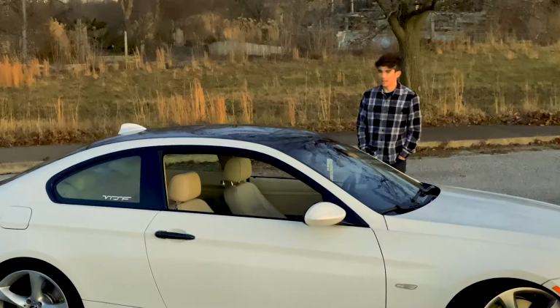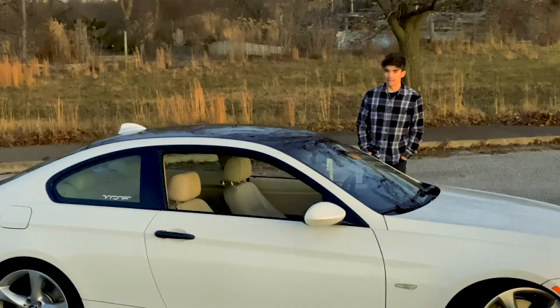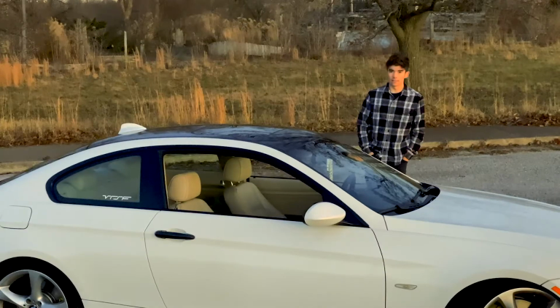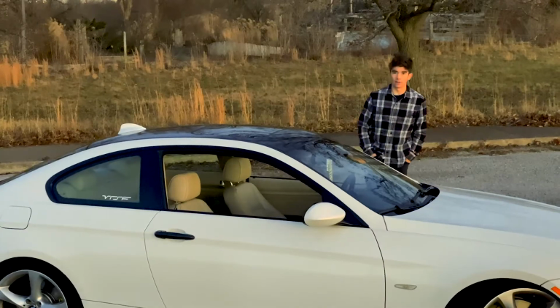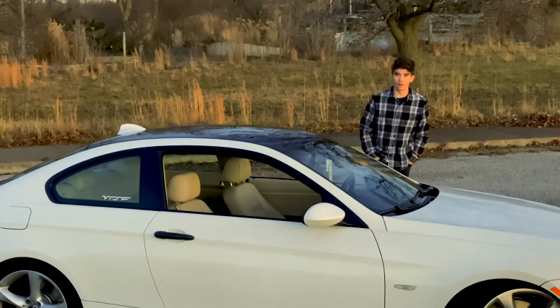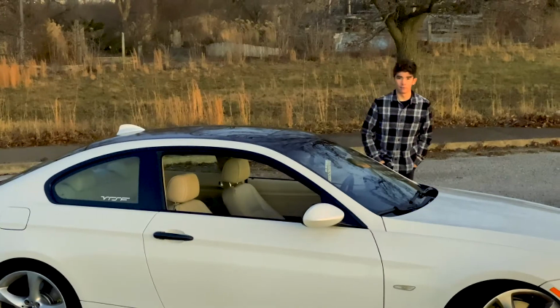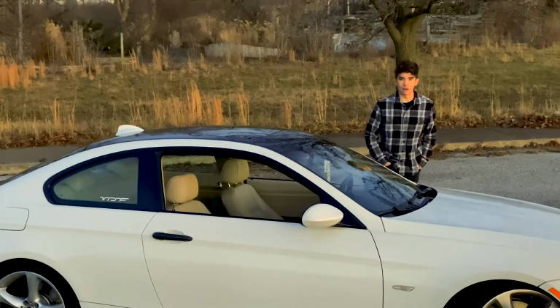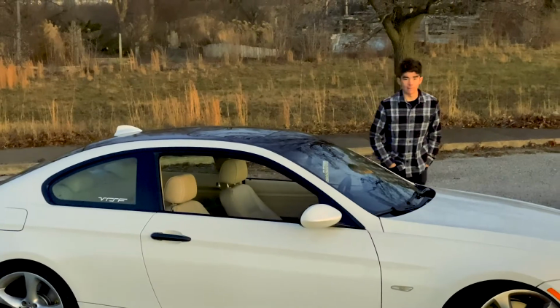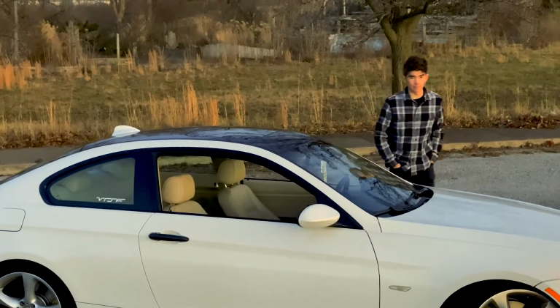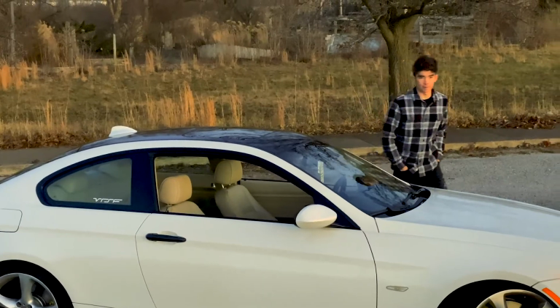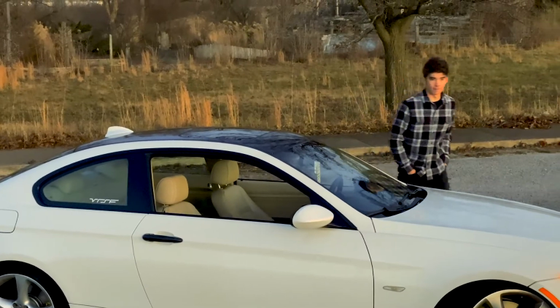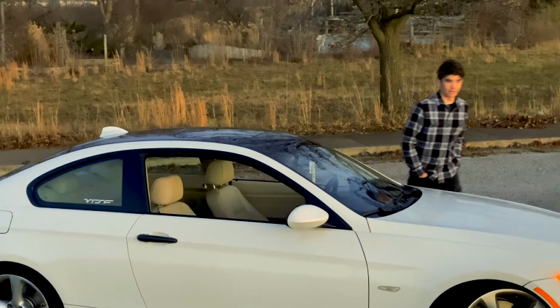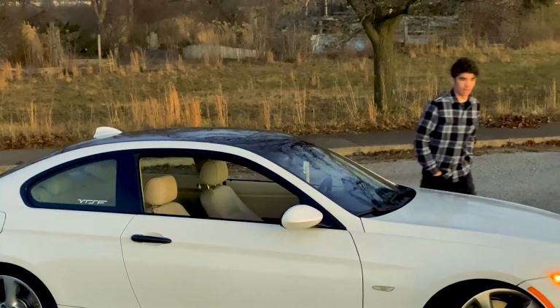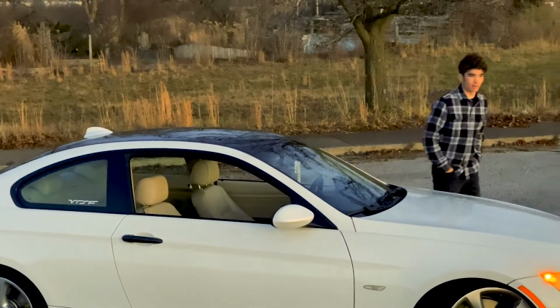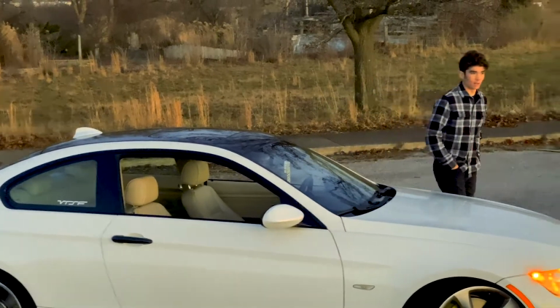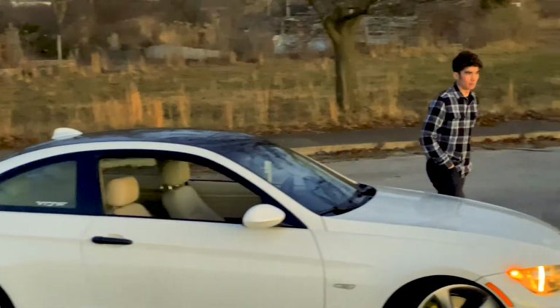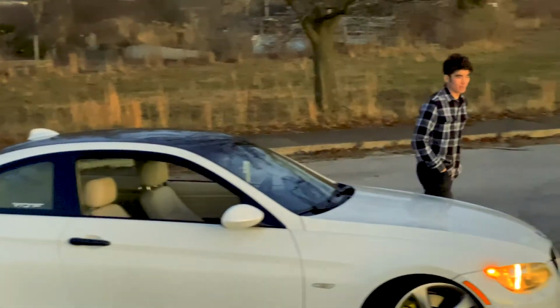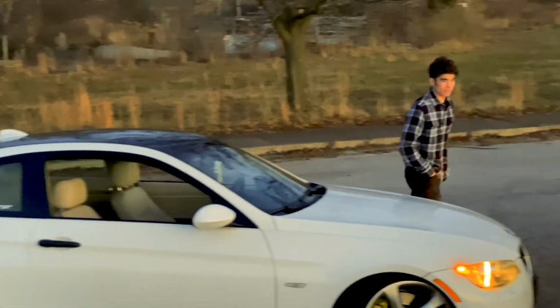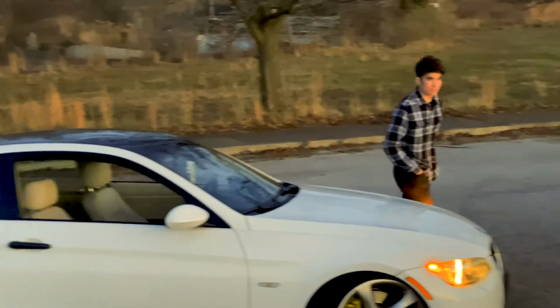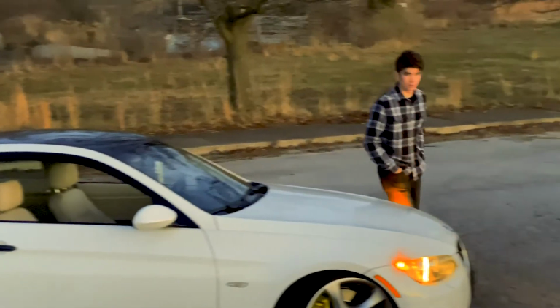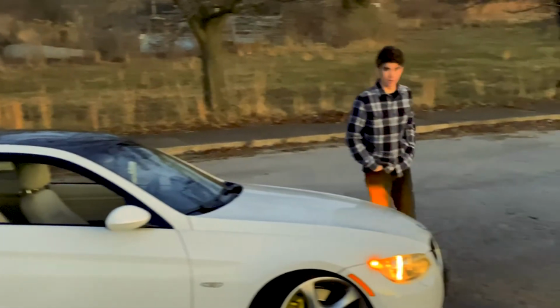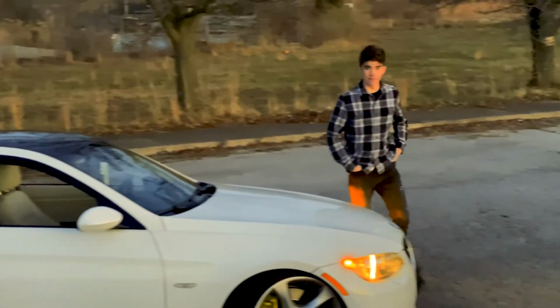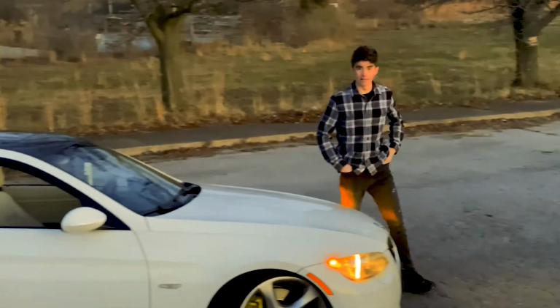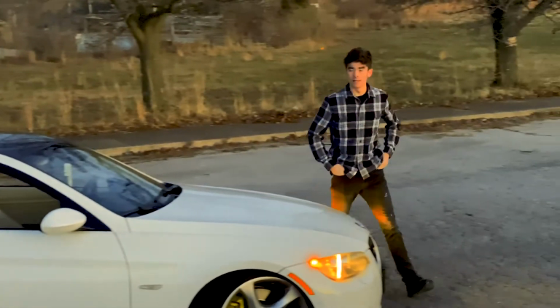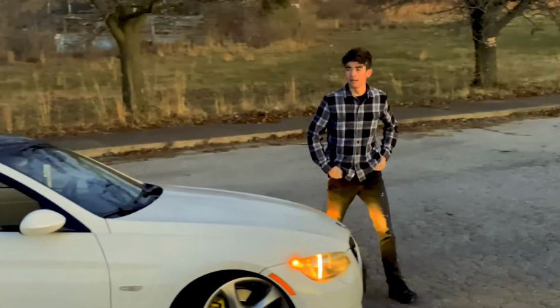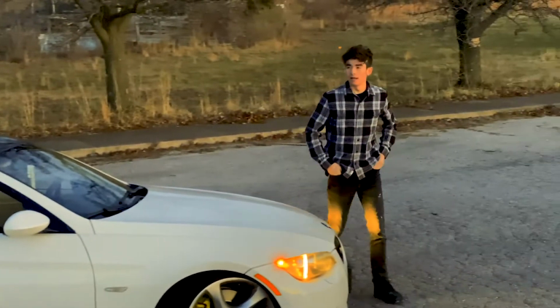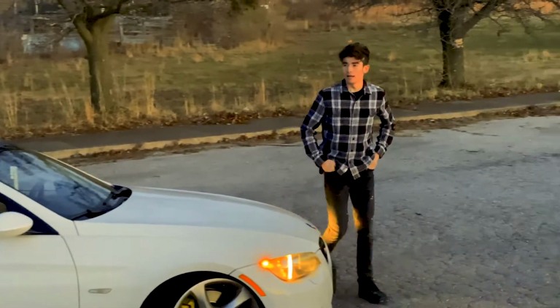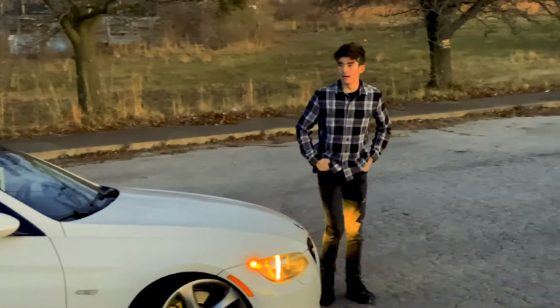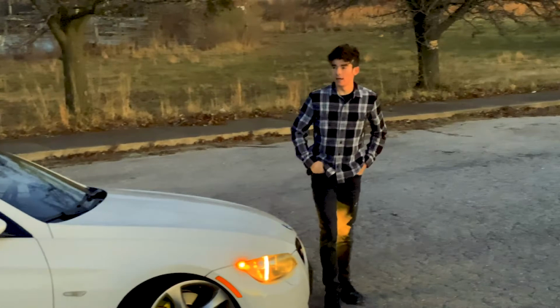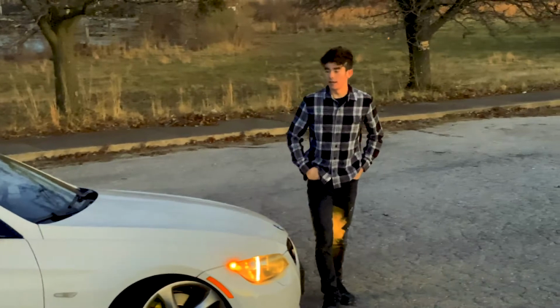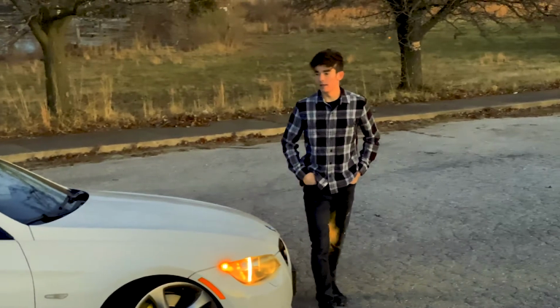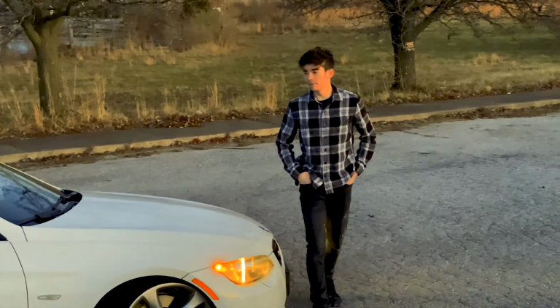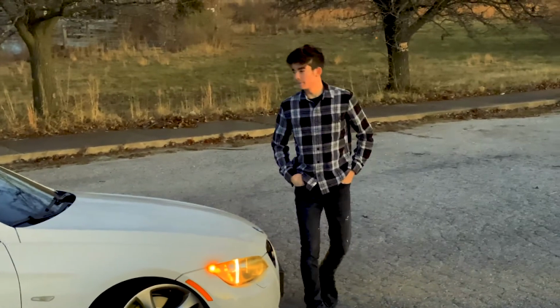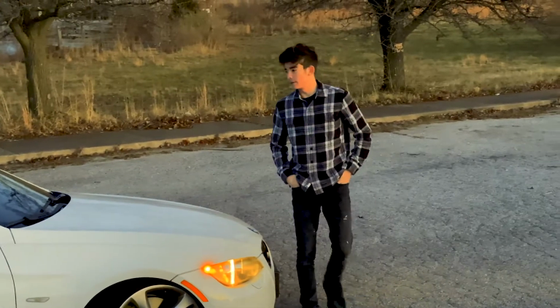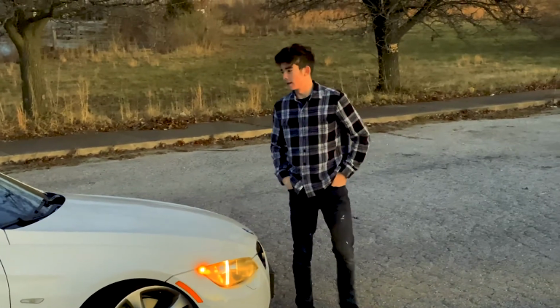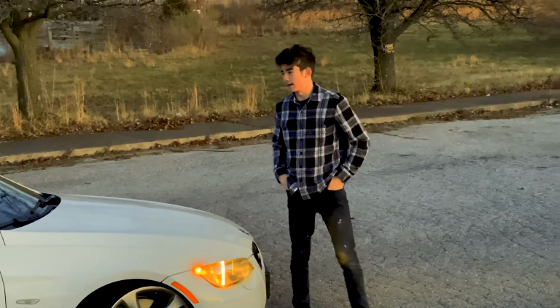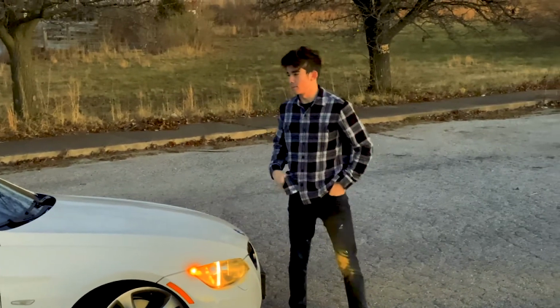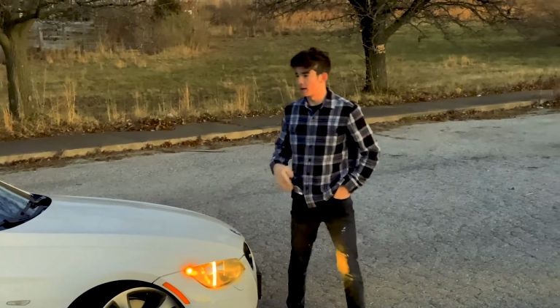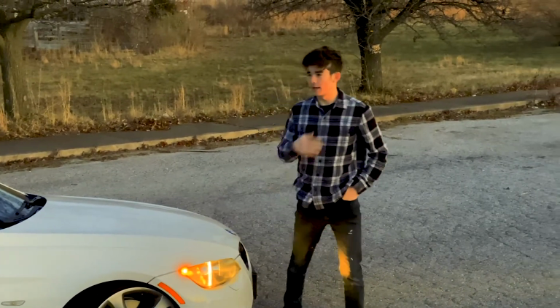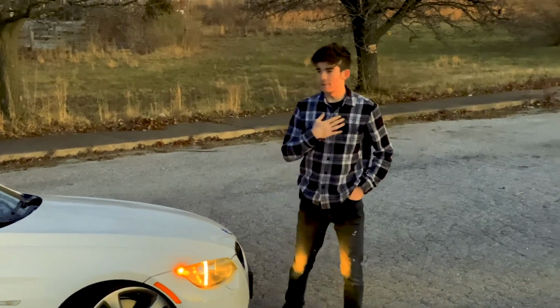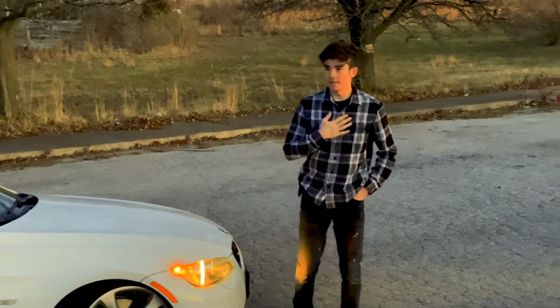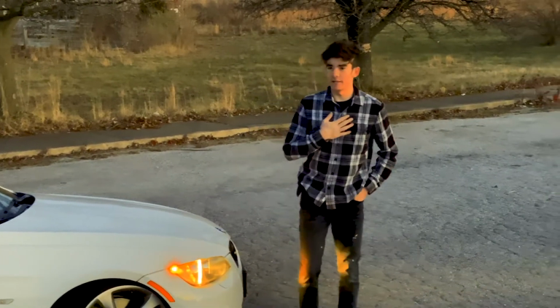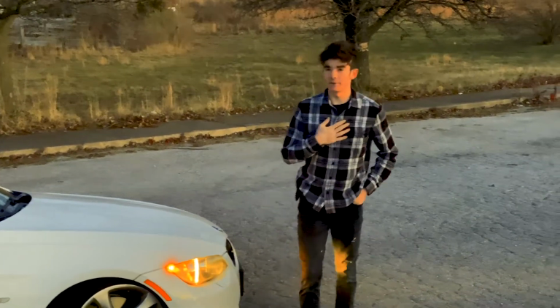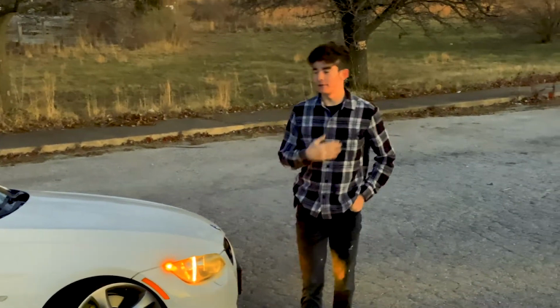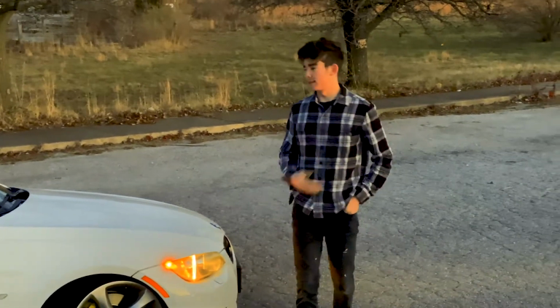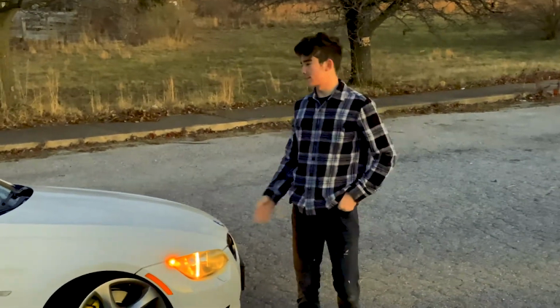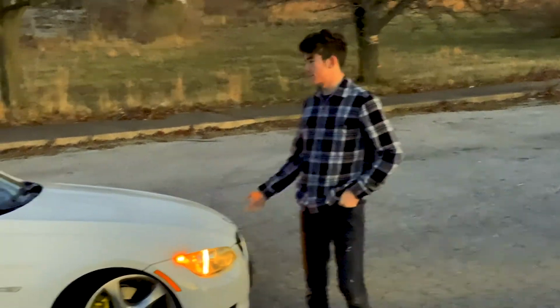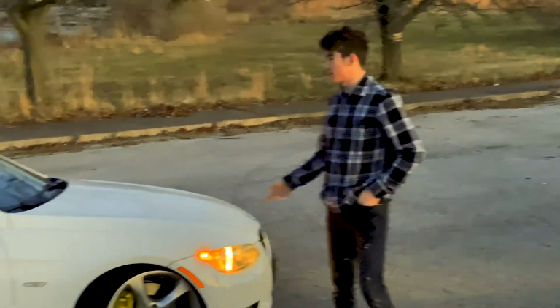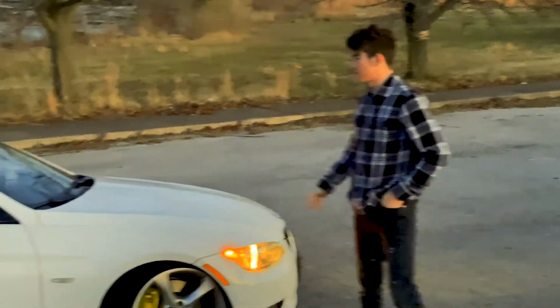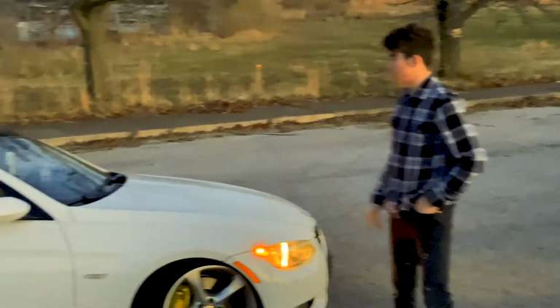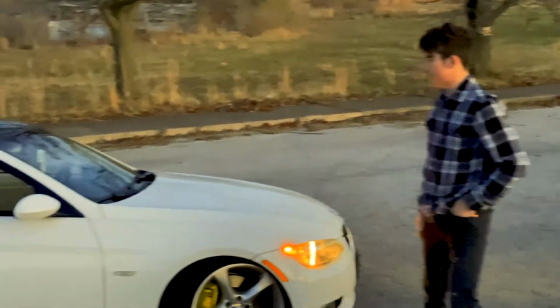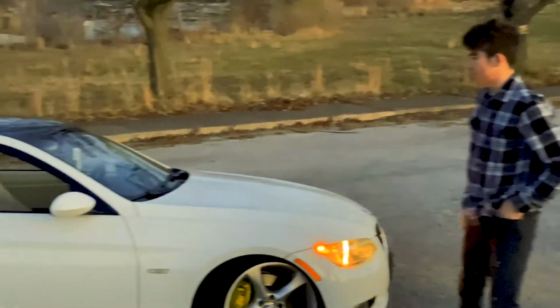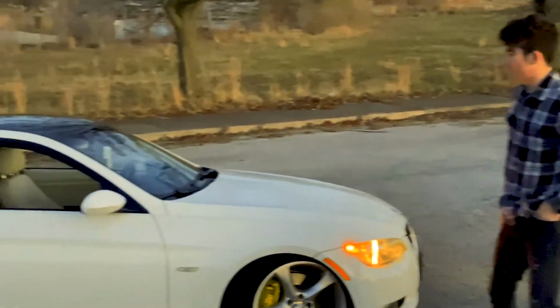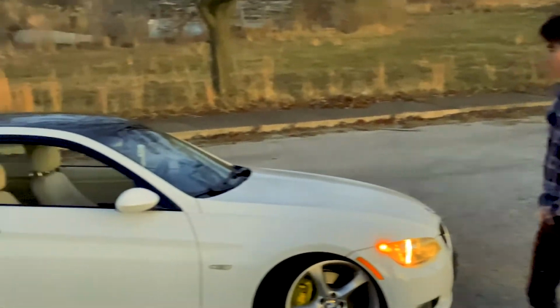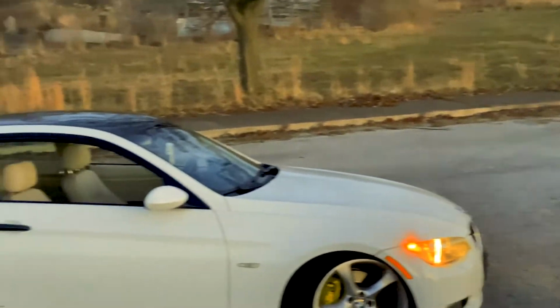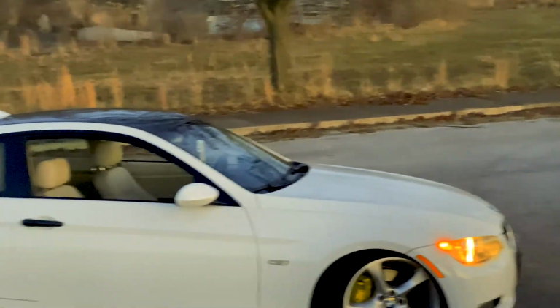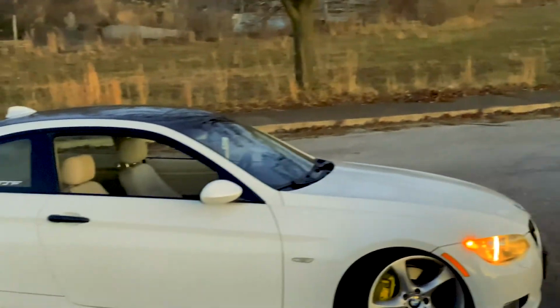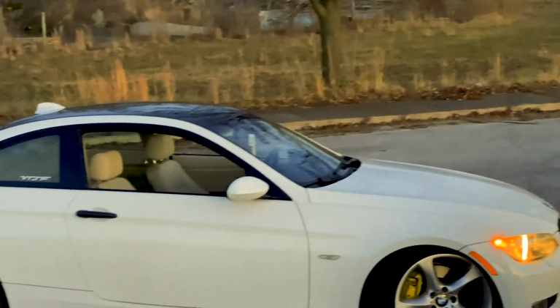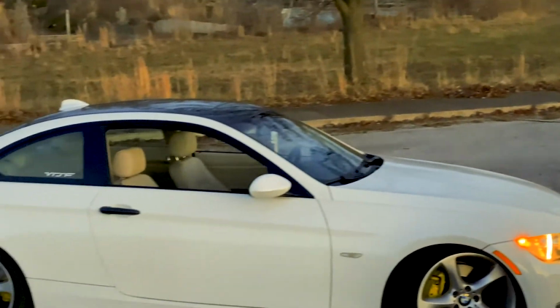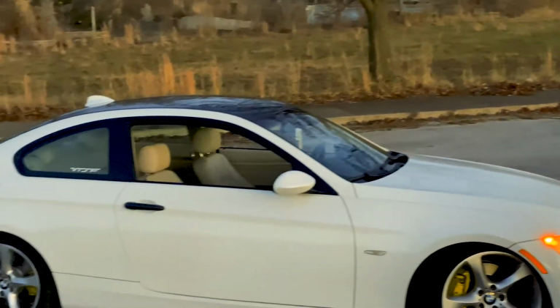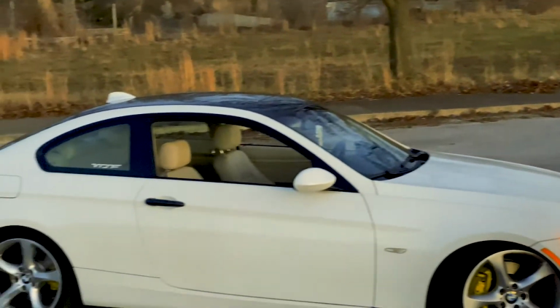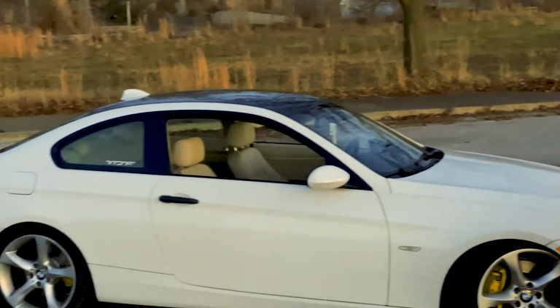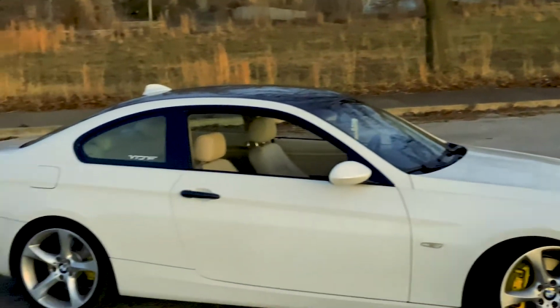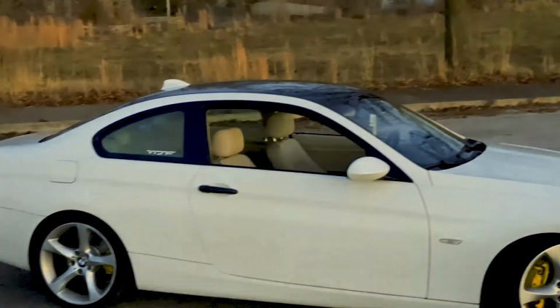And that's going to go ahead and wrap up the video. I hope you guys enjoyed. Again, my name's Andrew, and this is my 2009 BMW 335i.